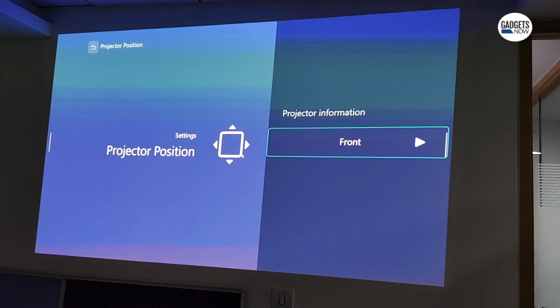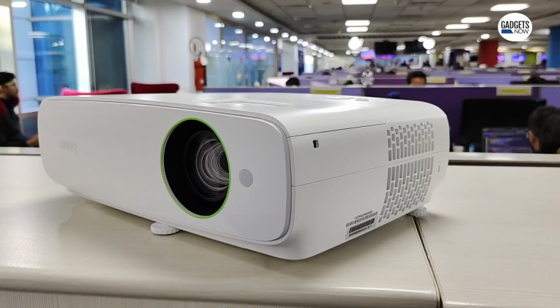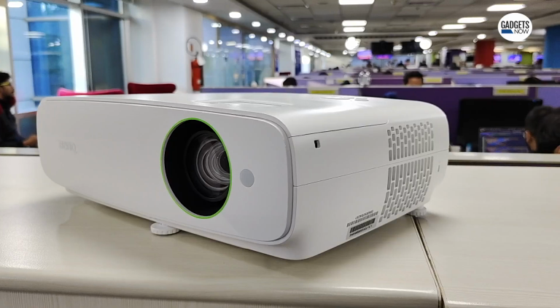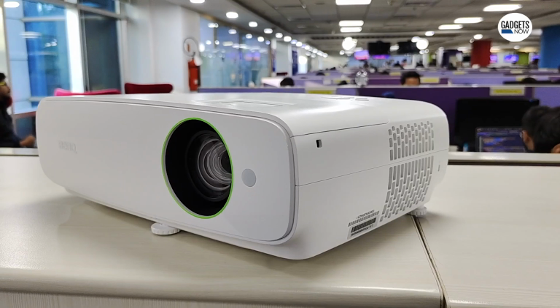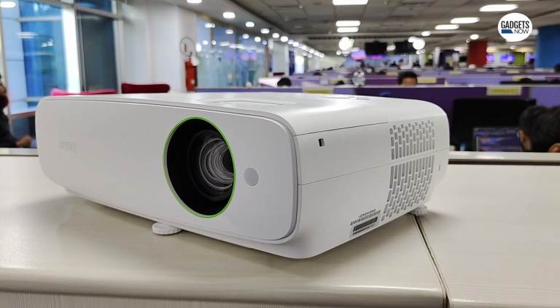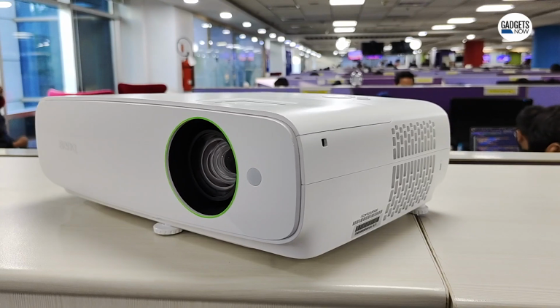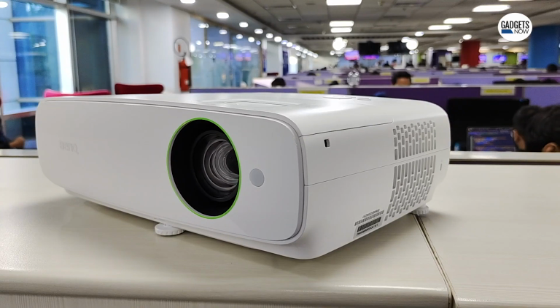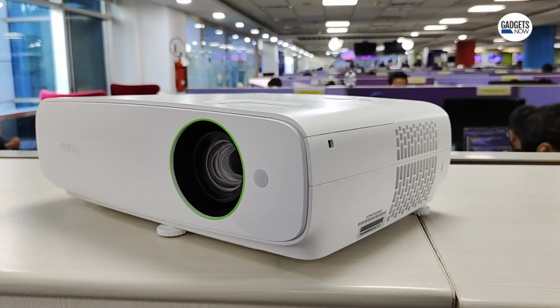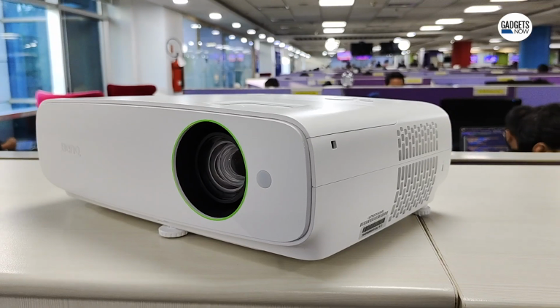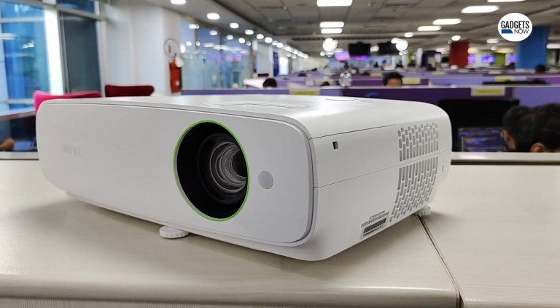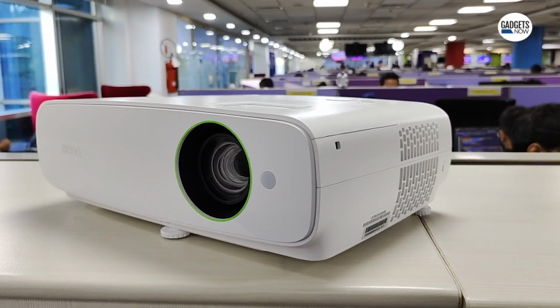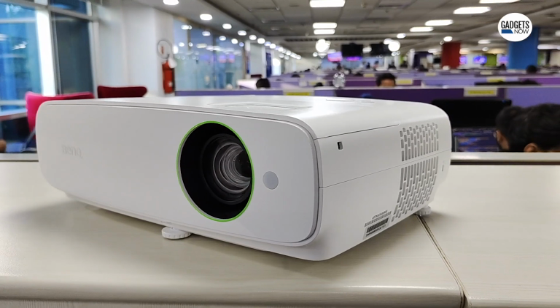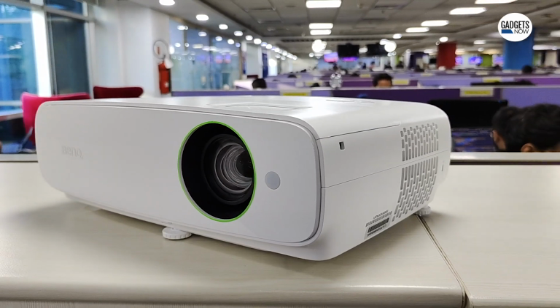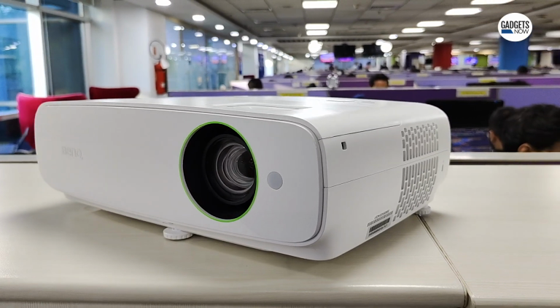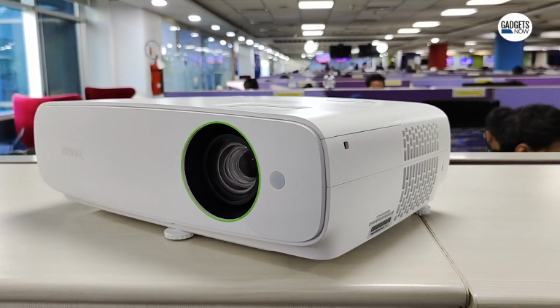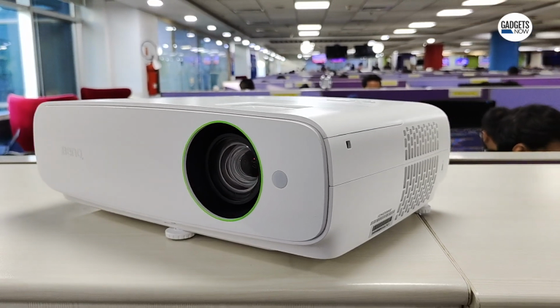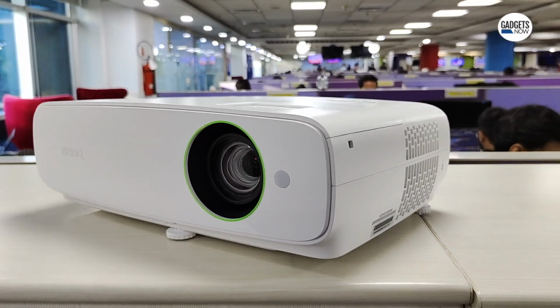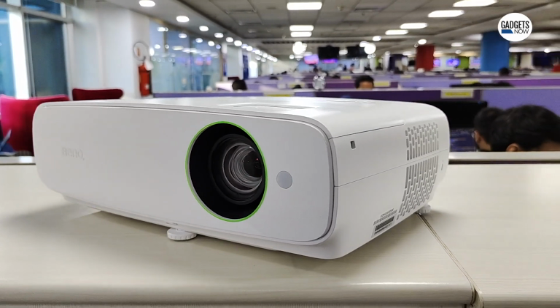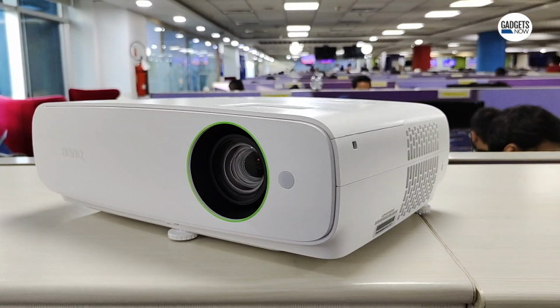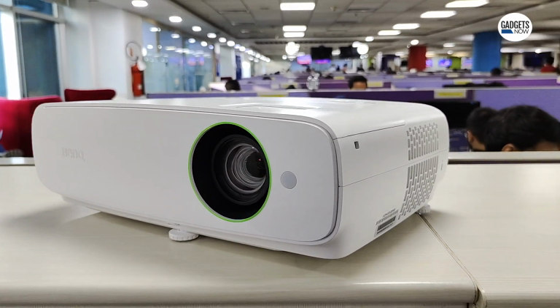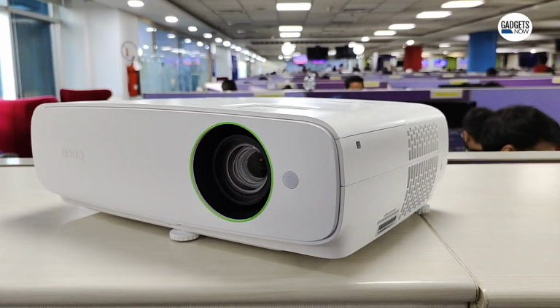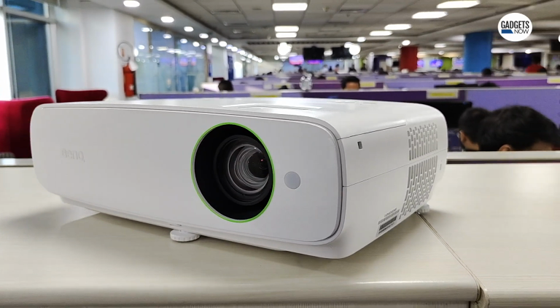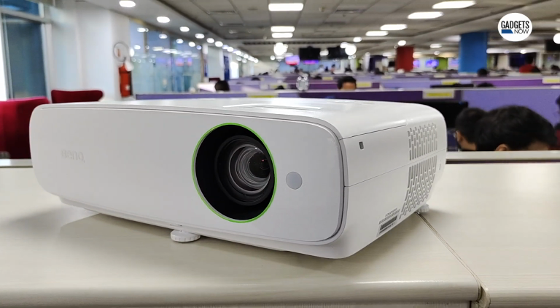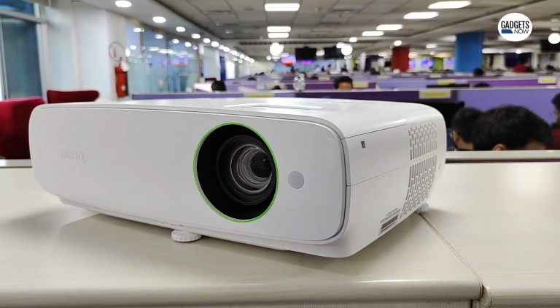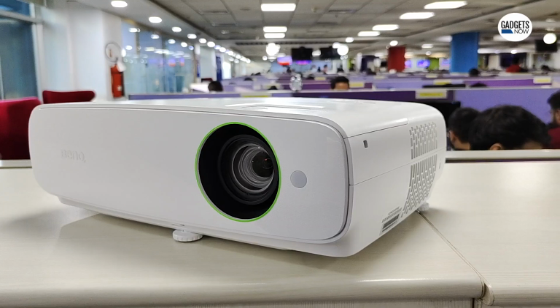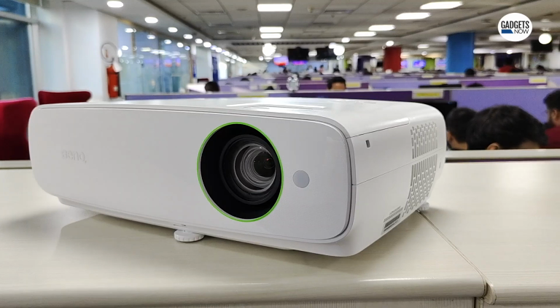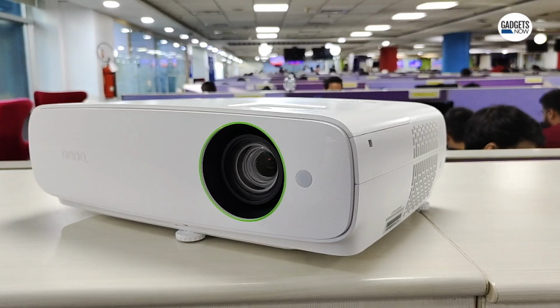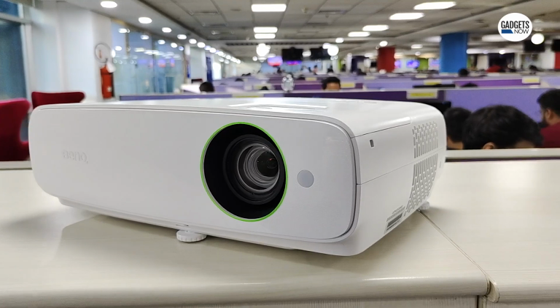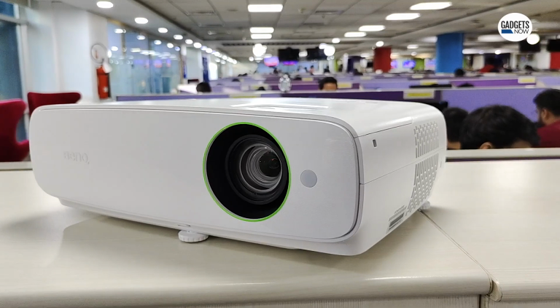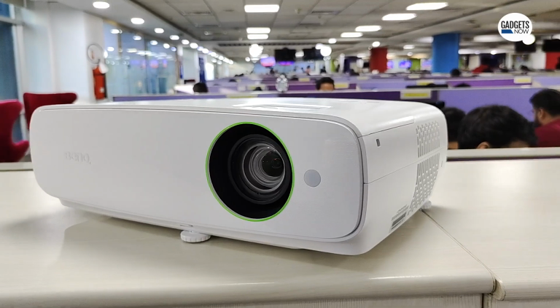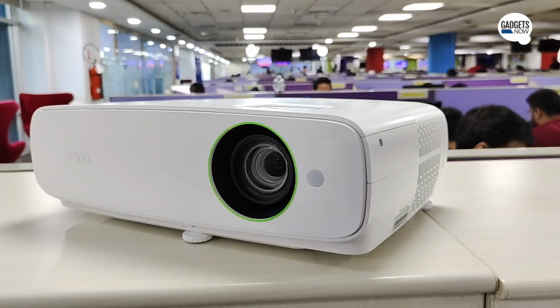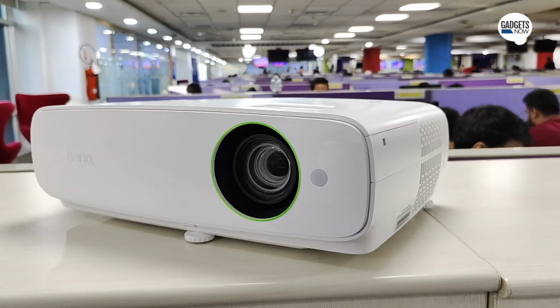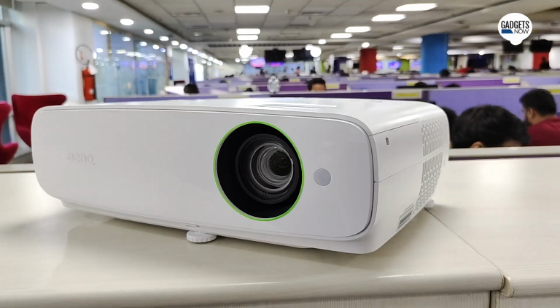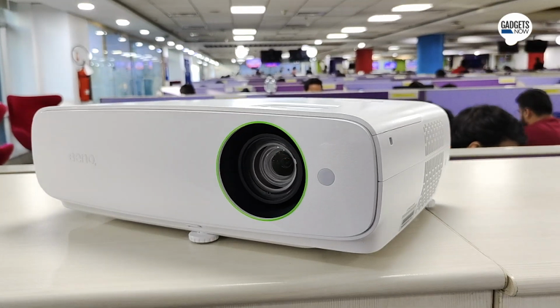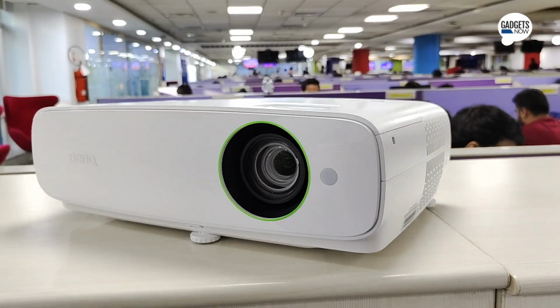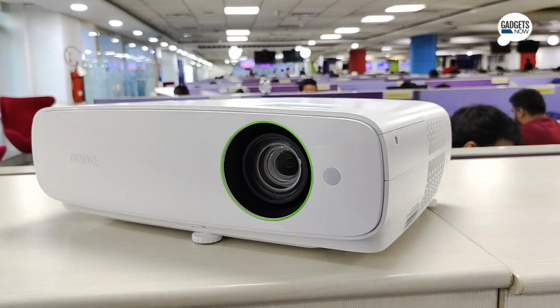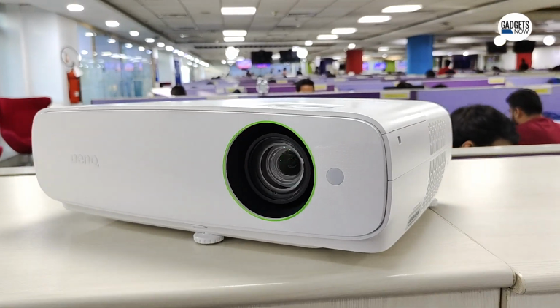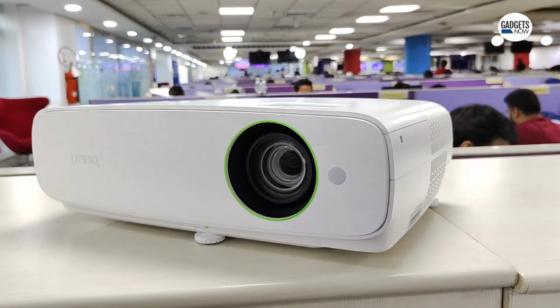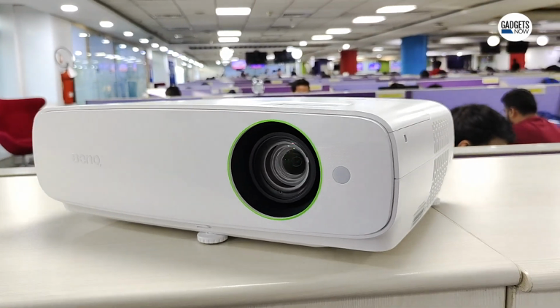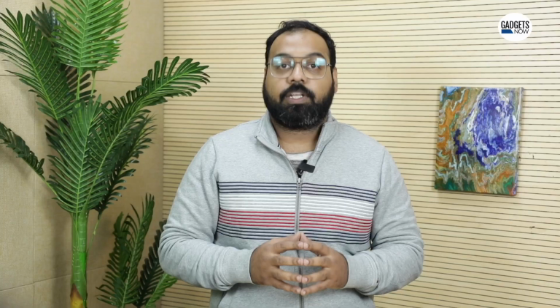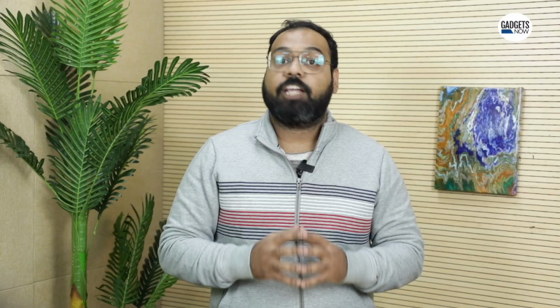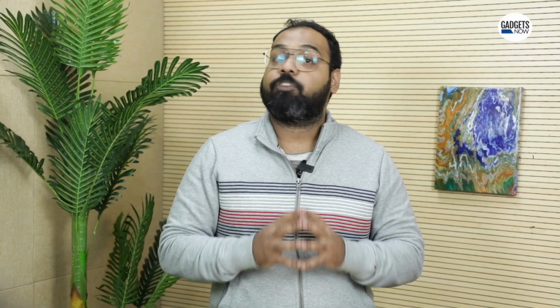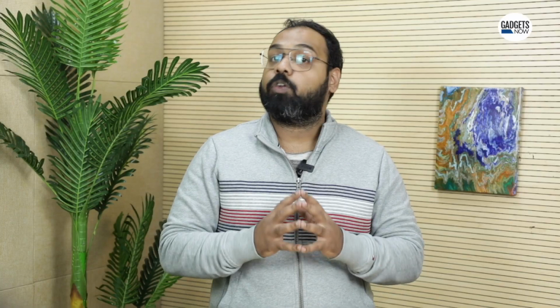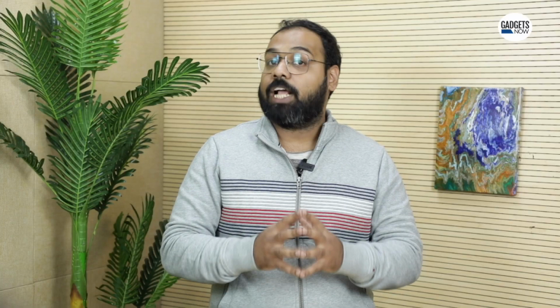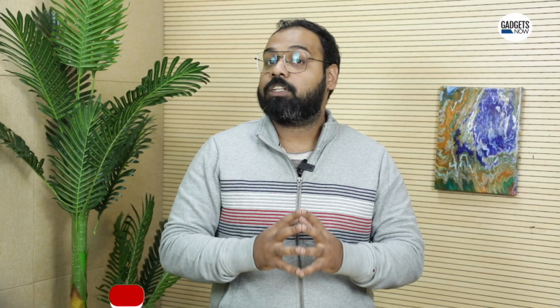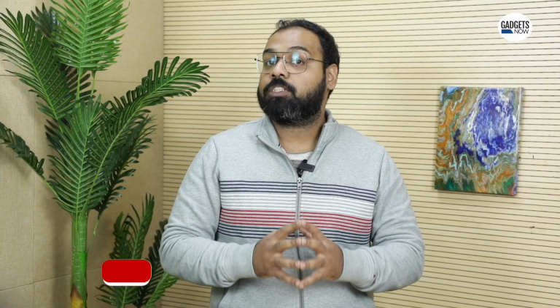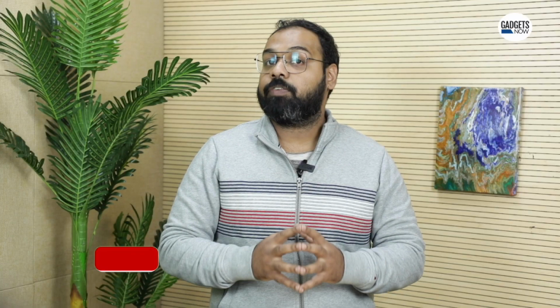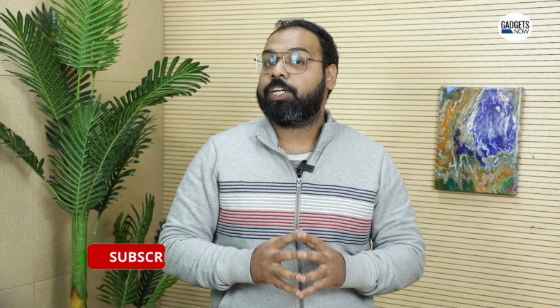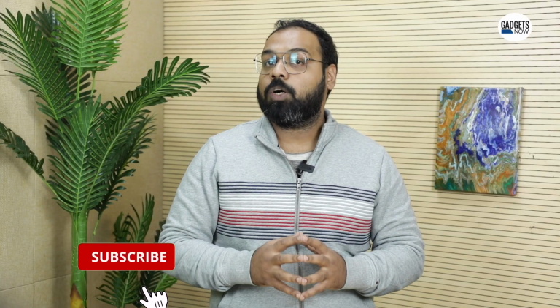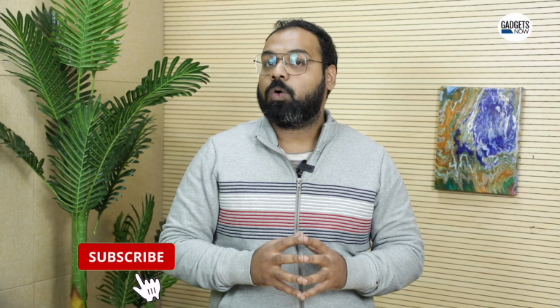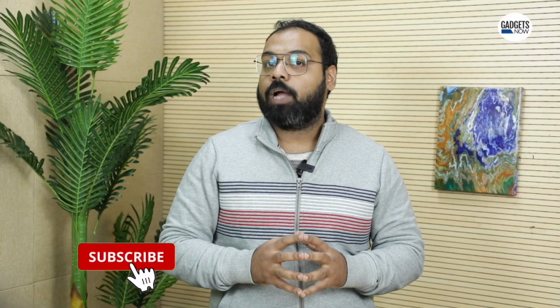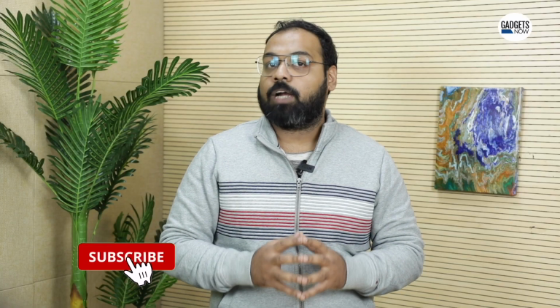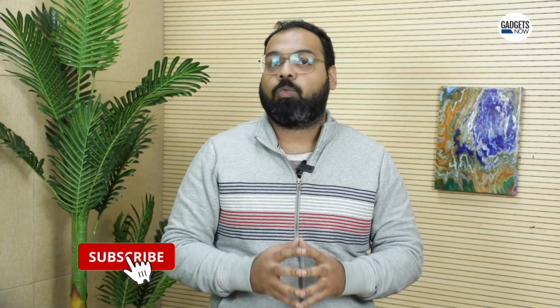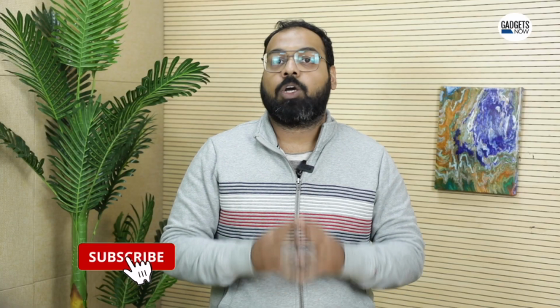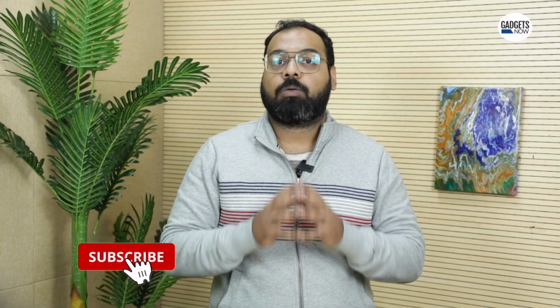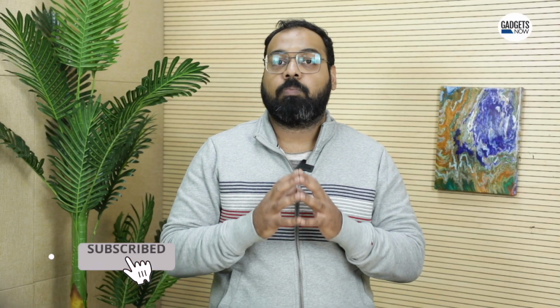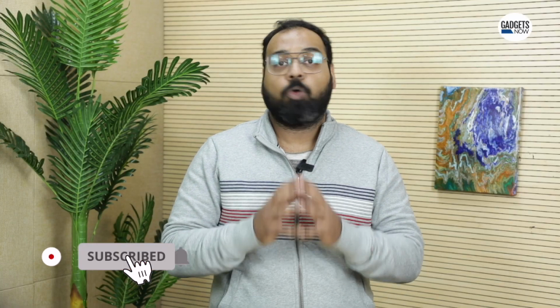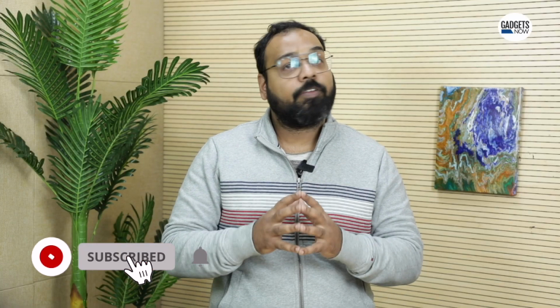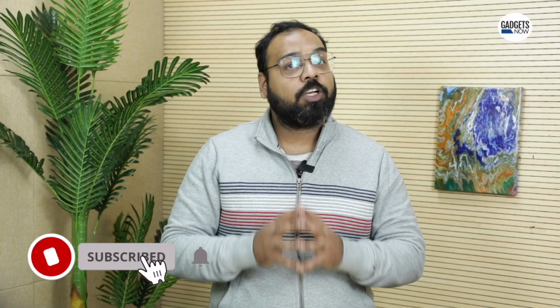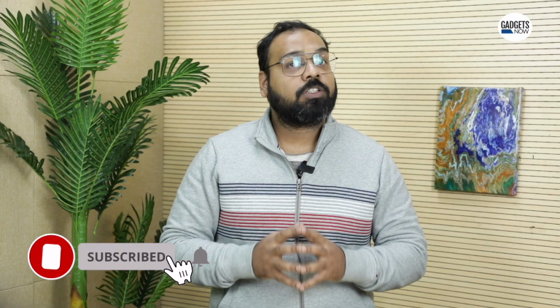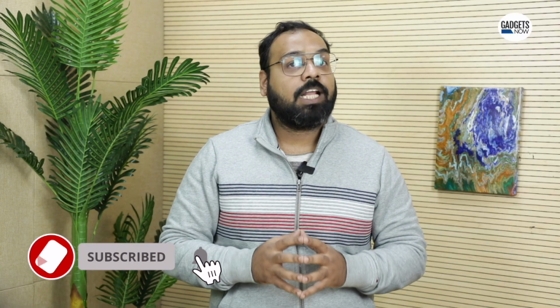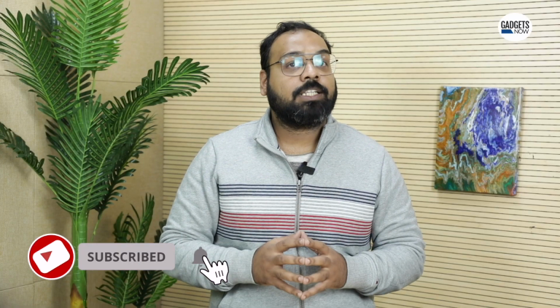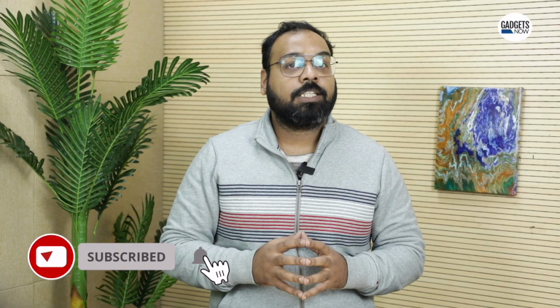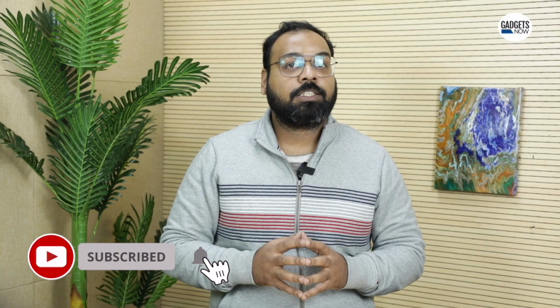The BenQ projector is priced at Rs. 95,000 in India.